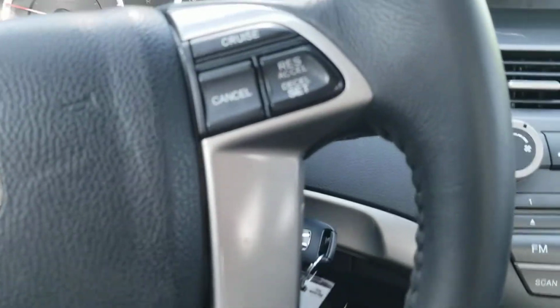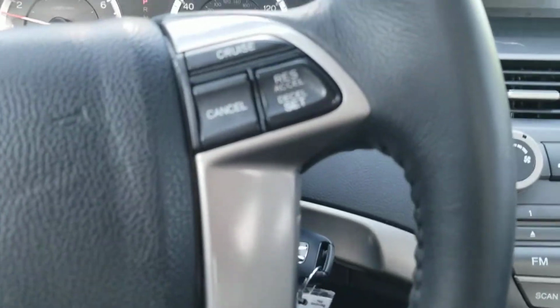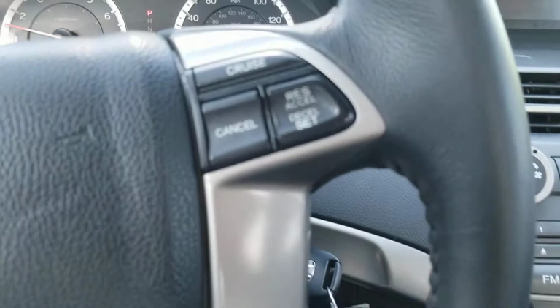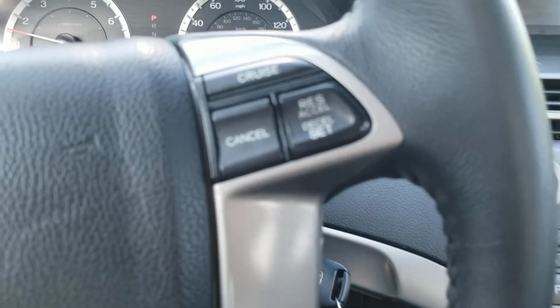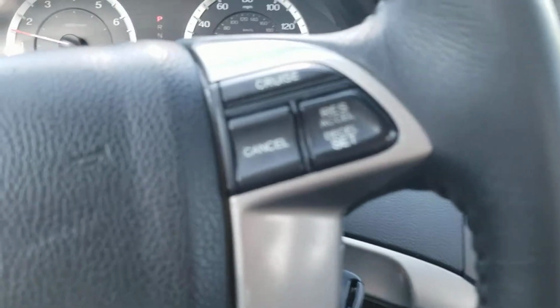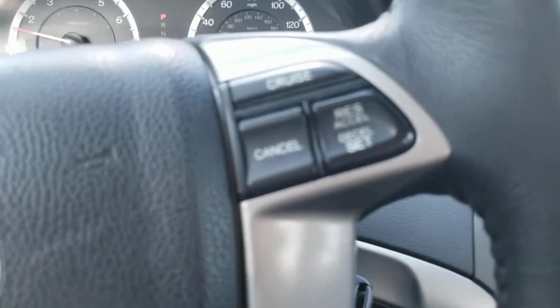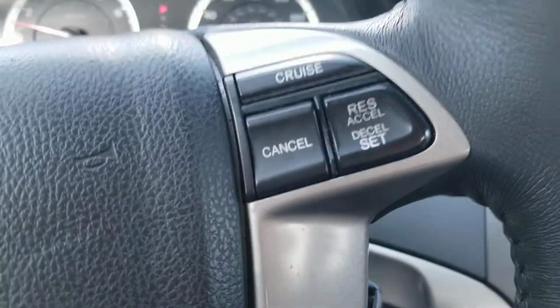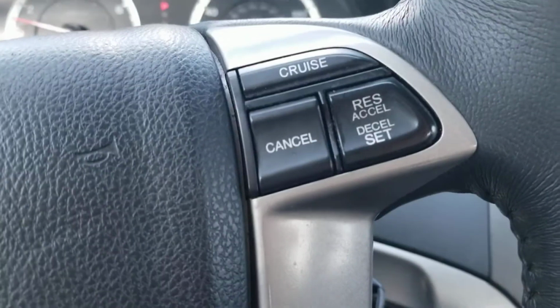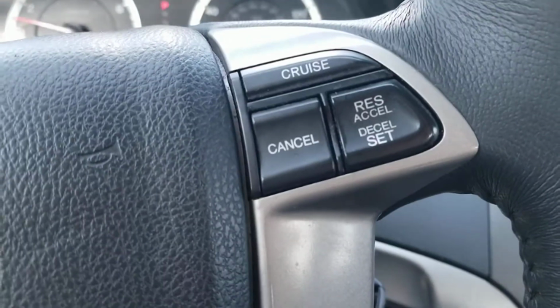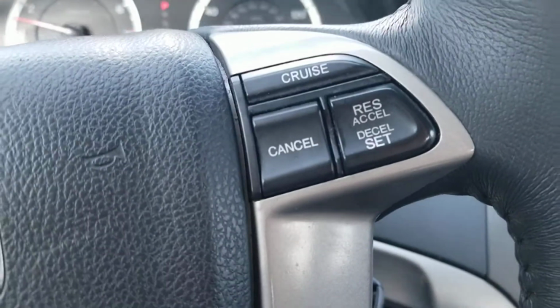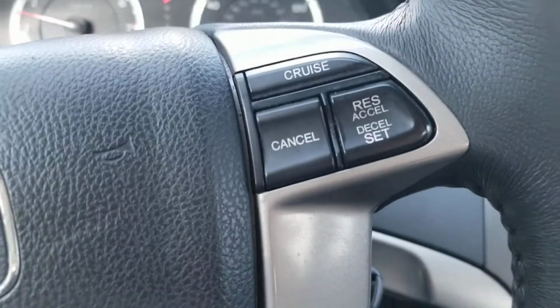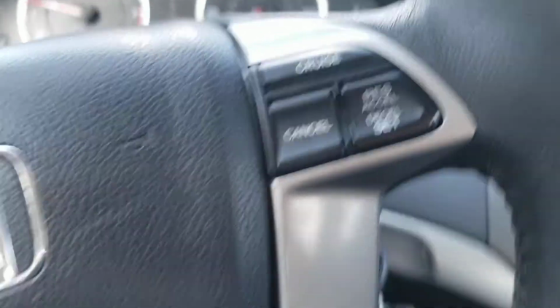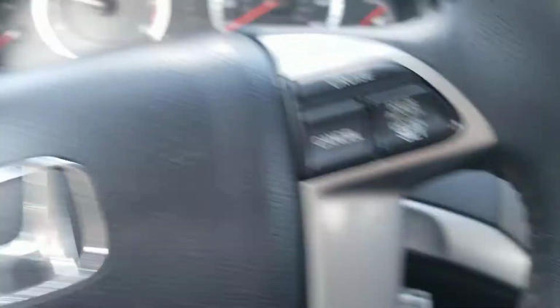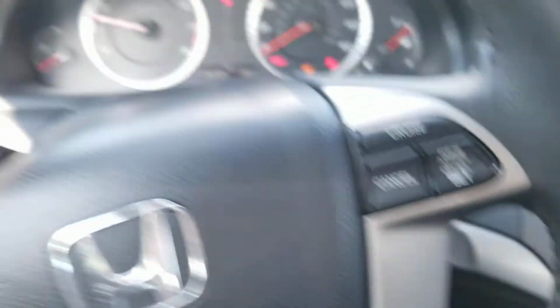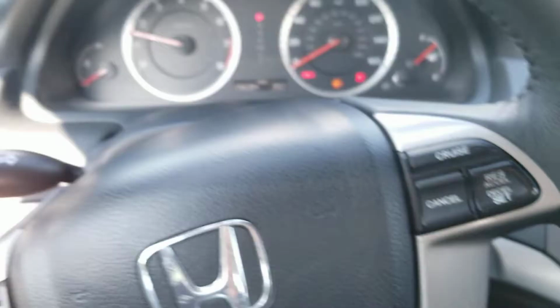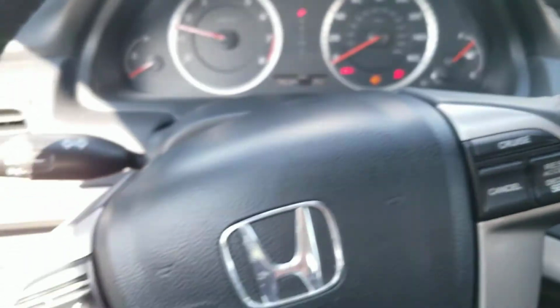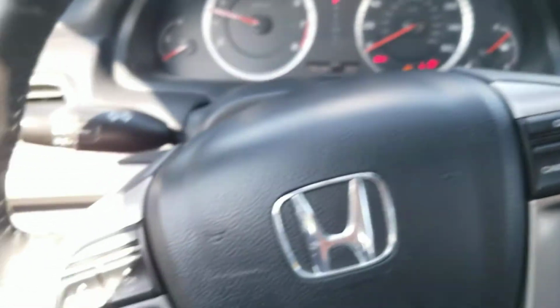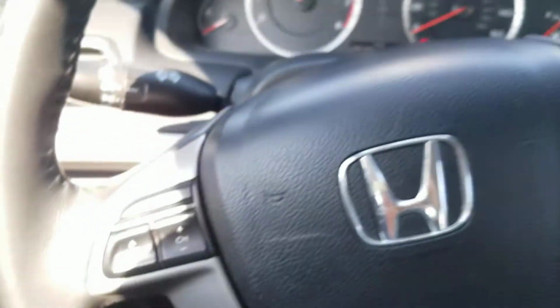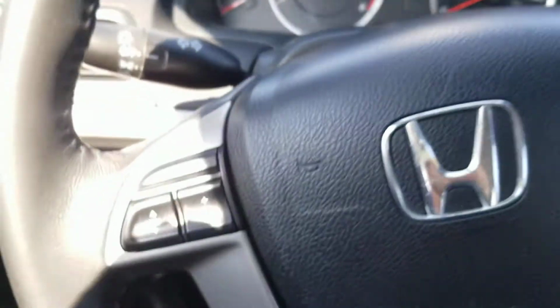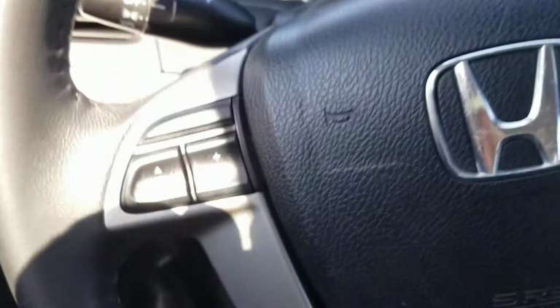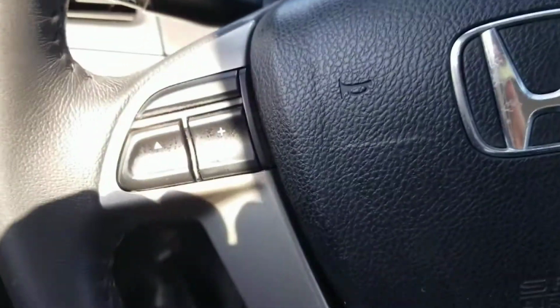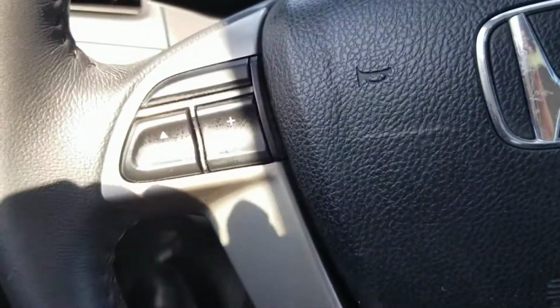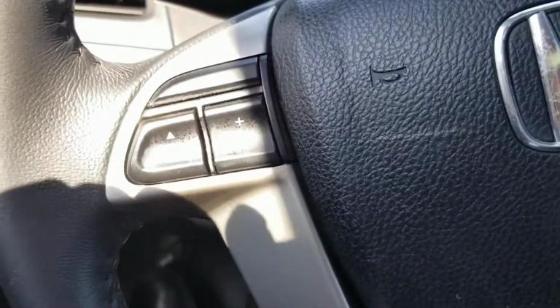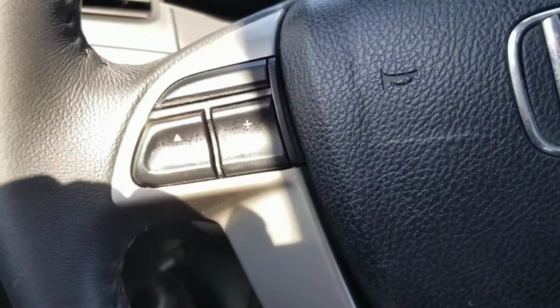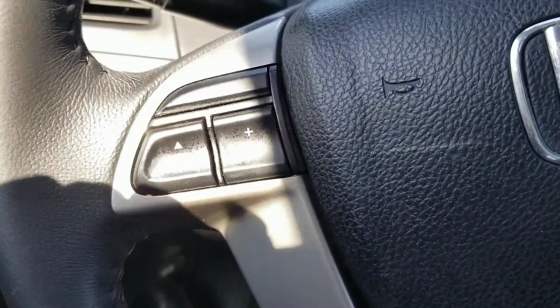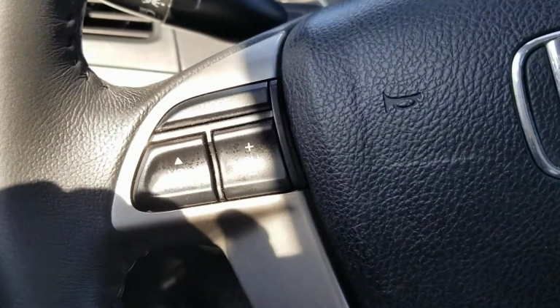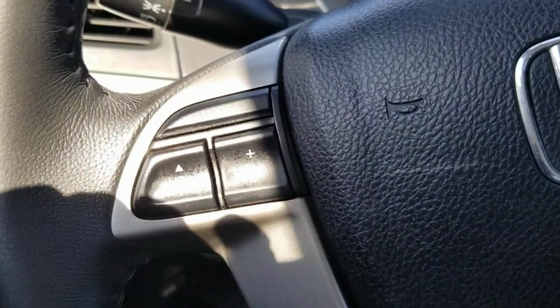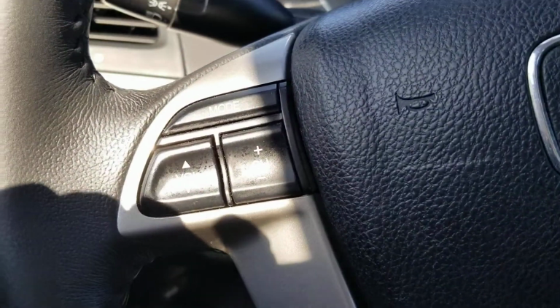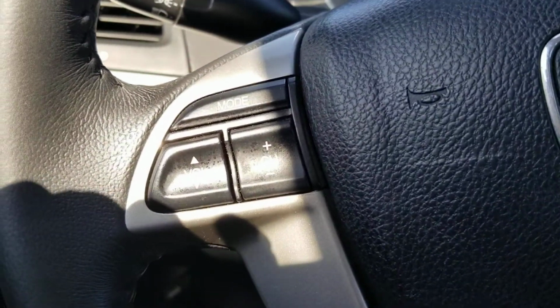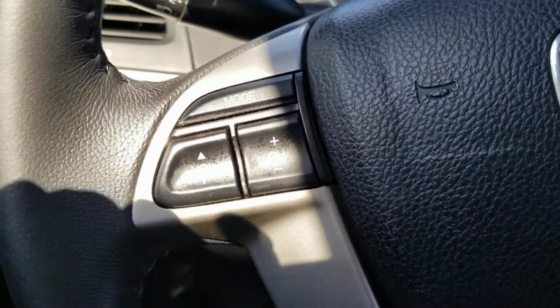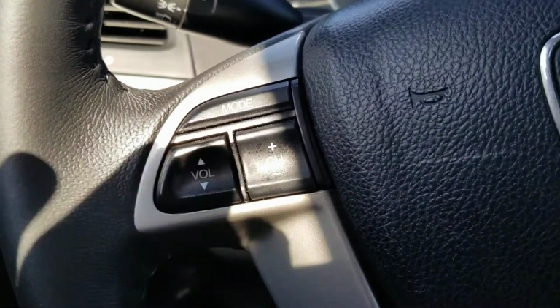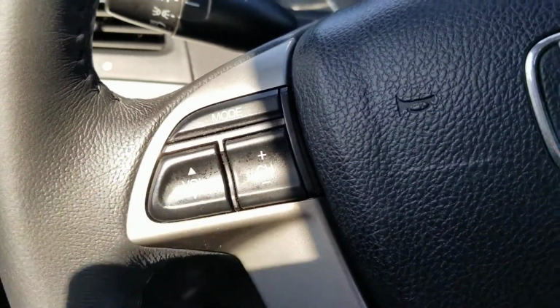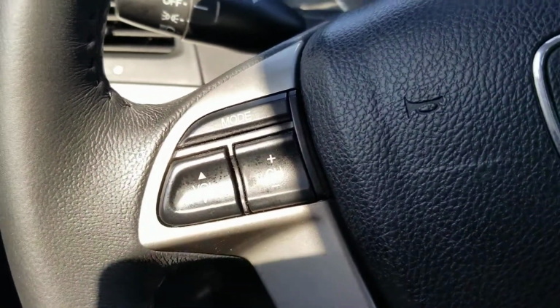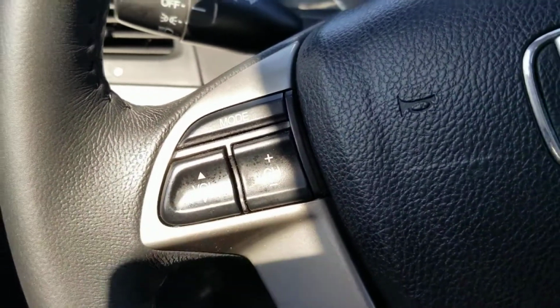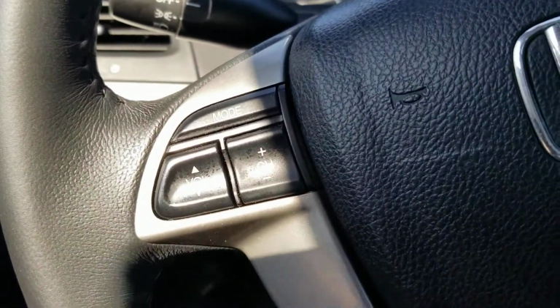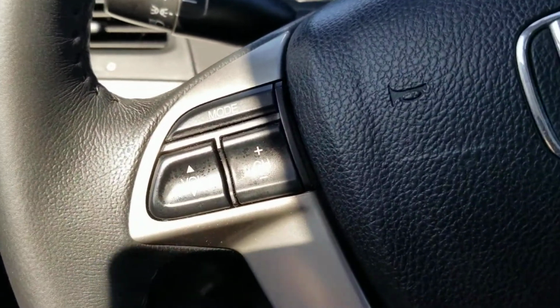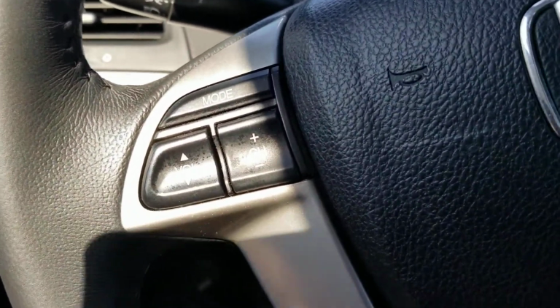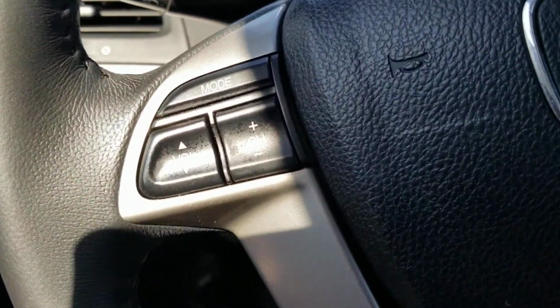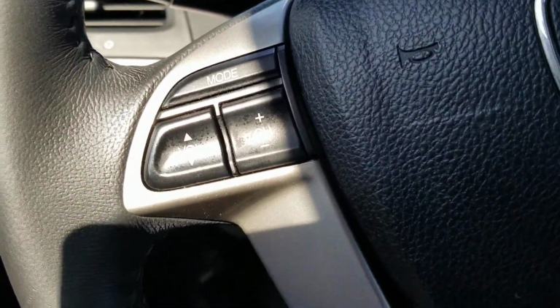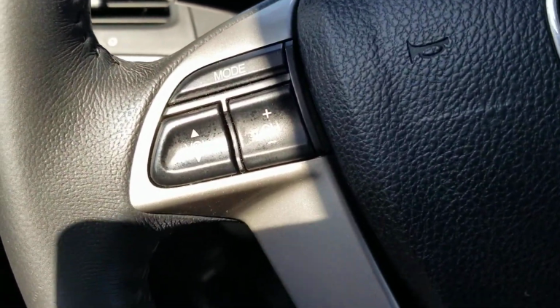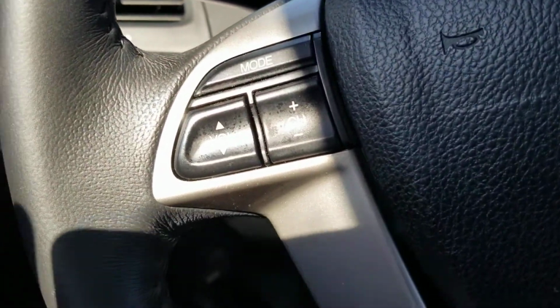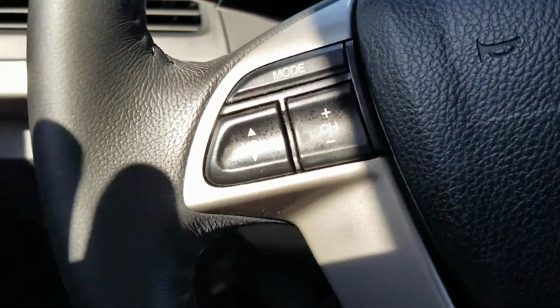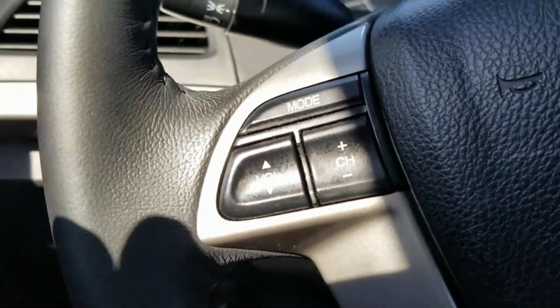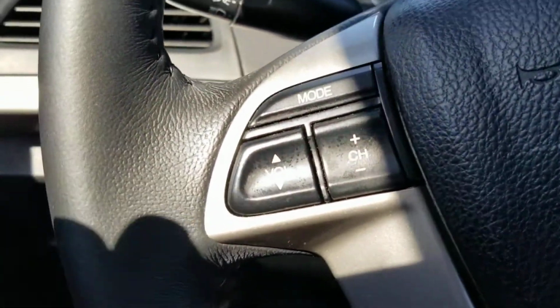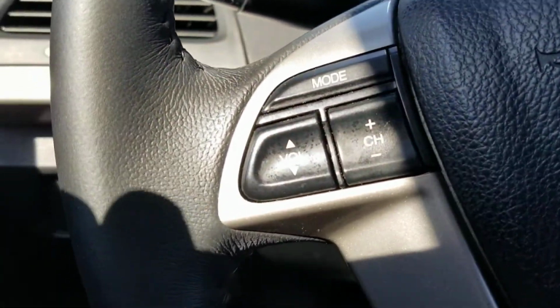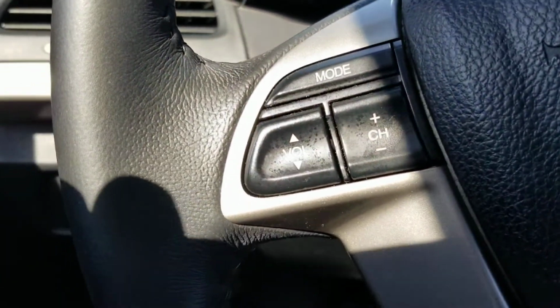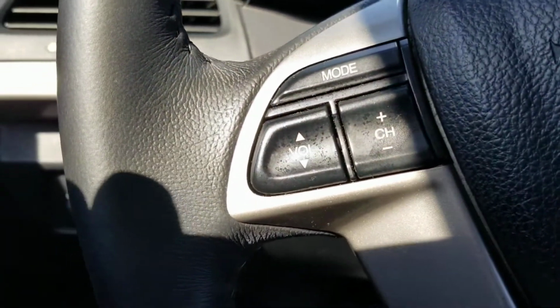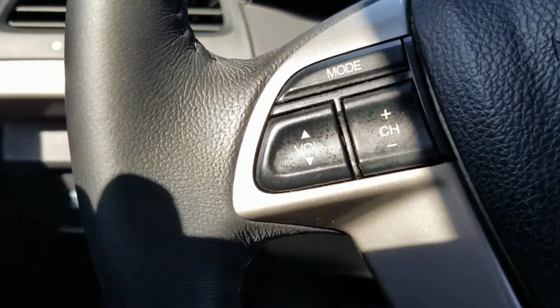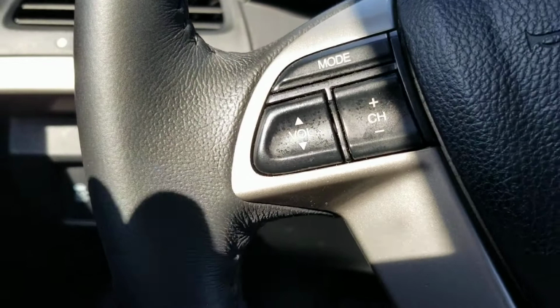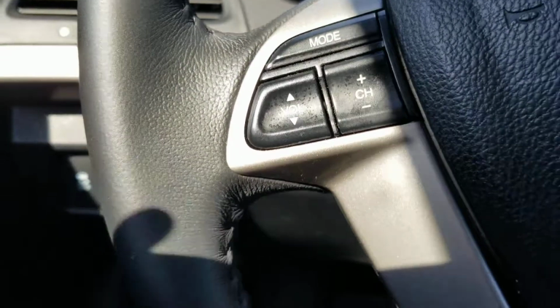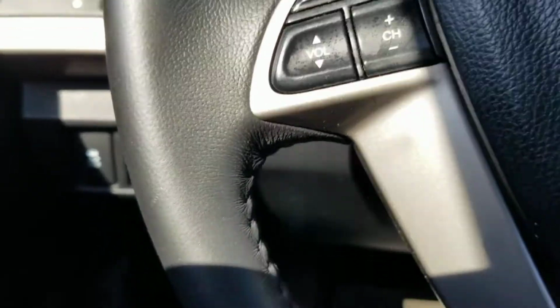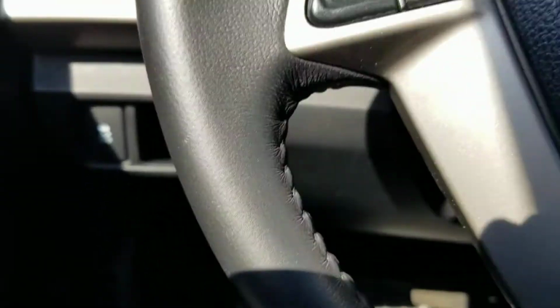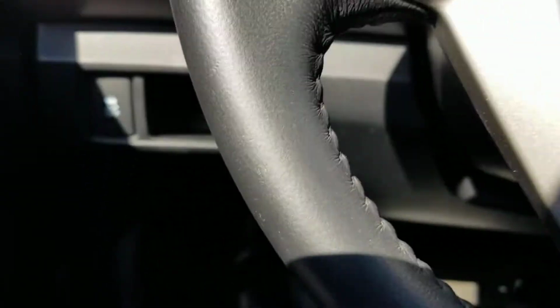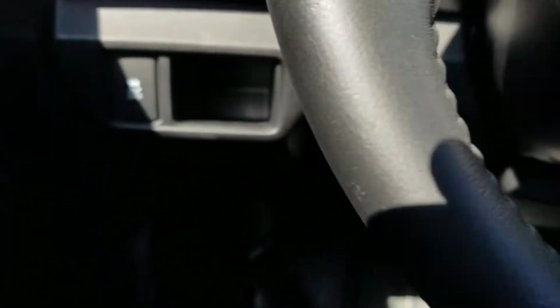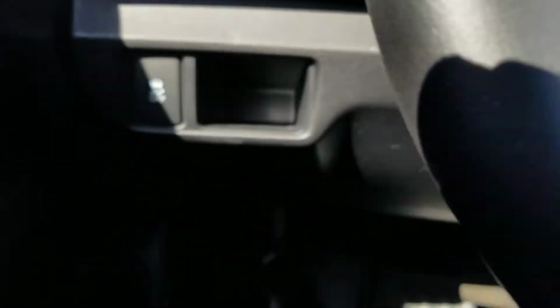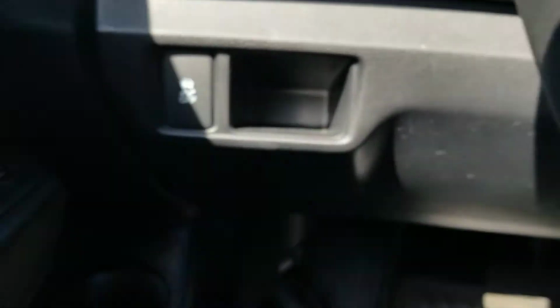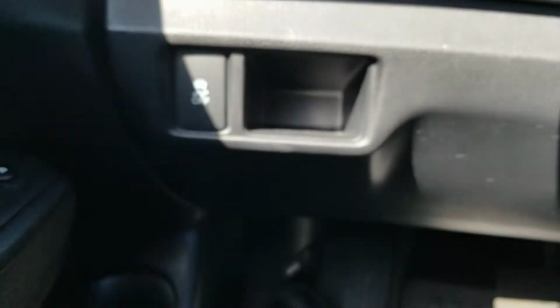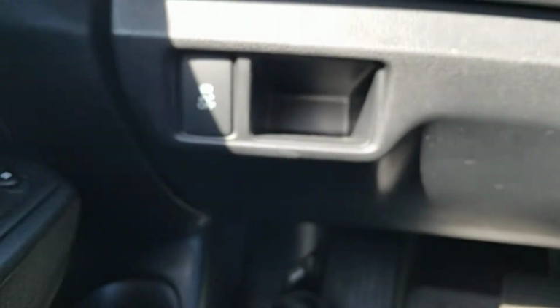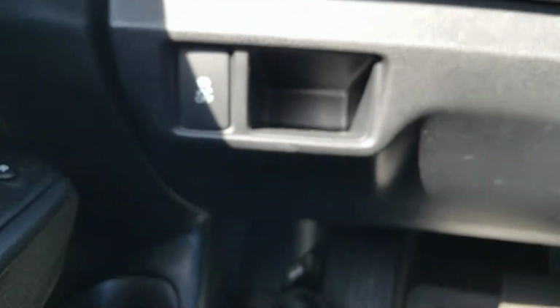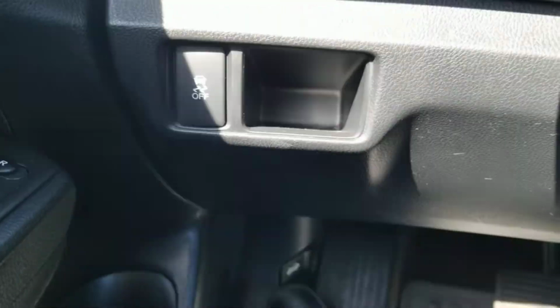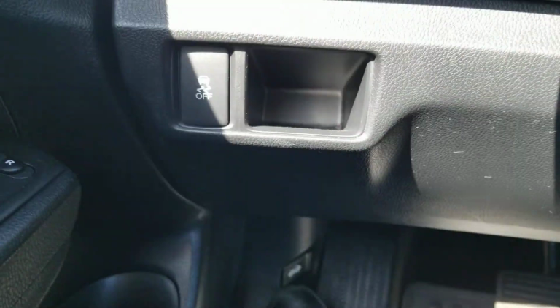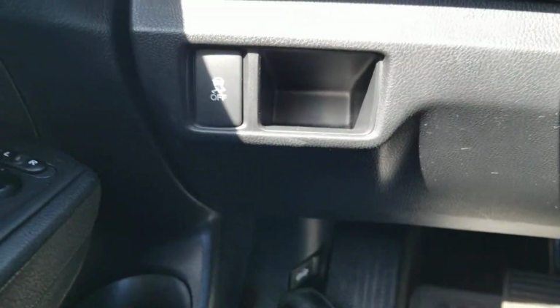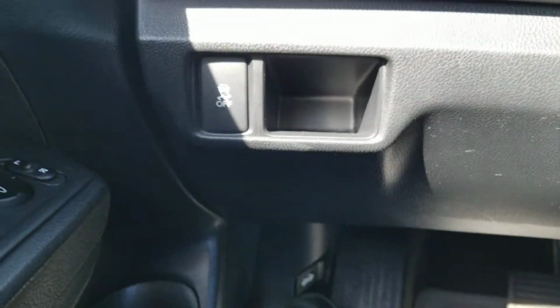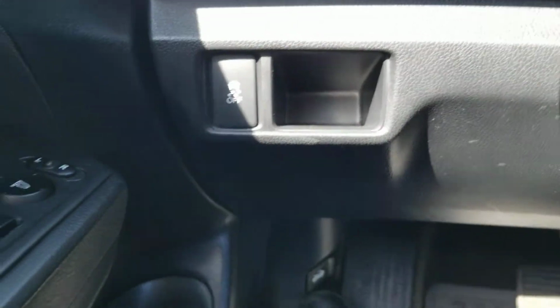There's the controls — radio, traction control.